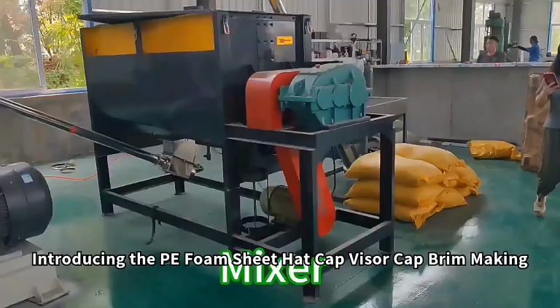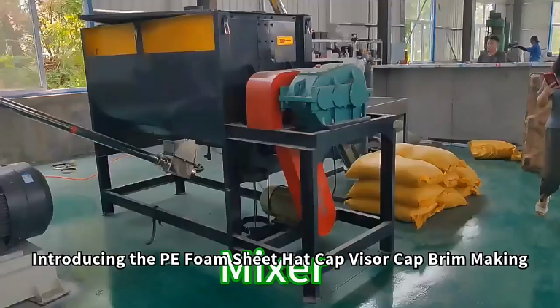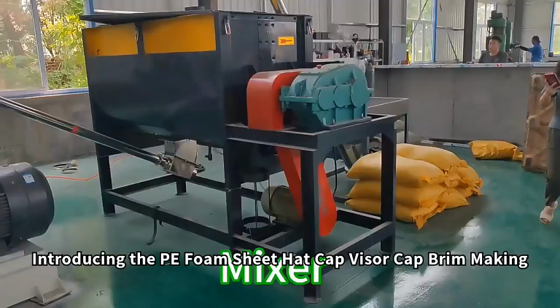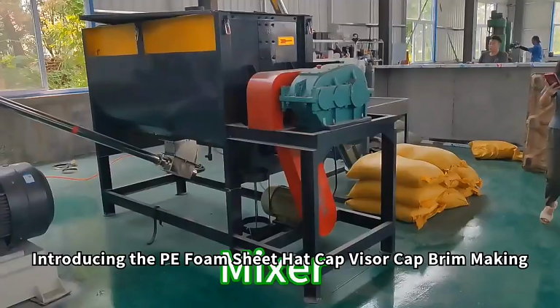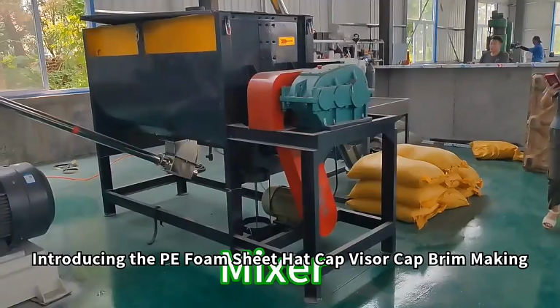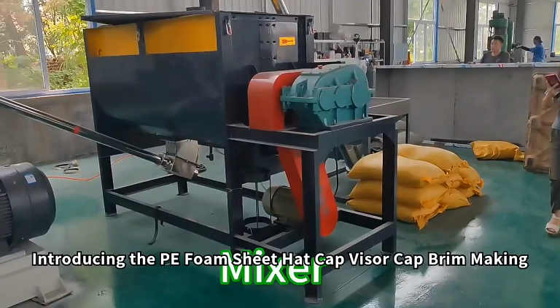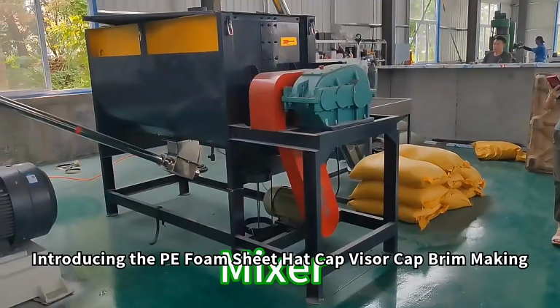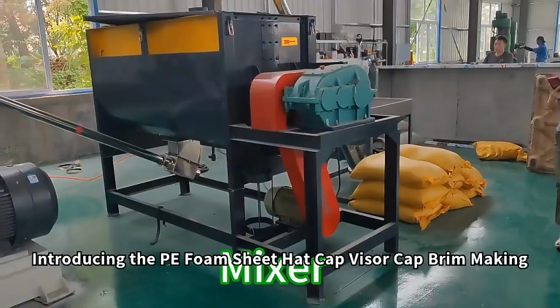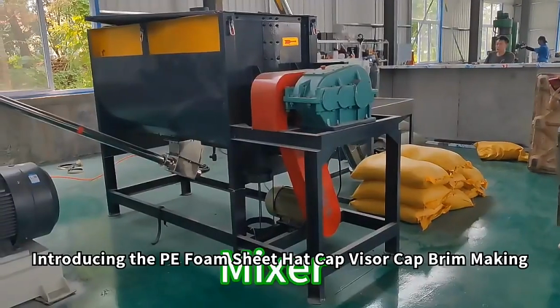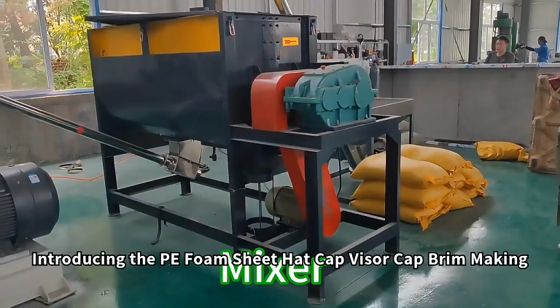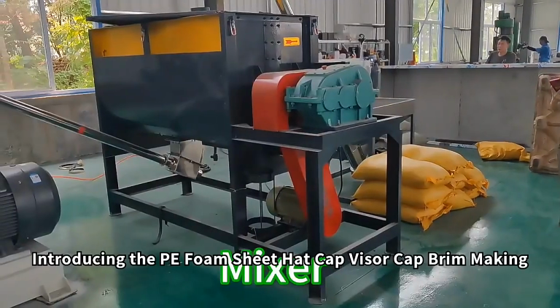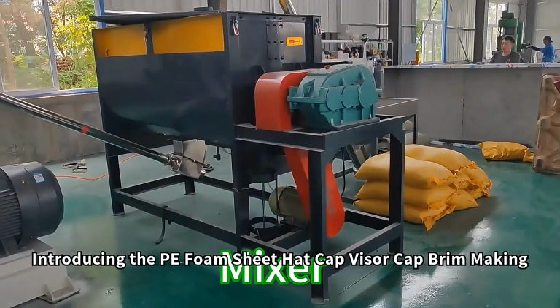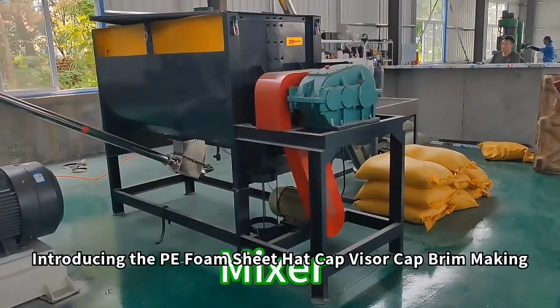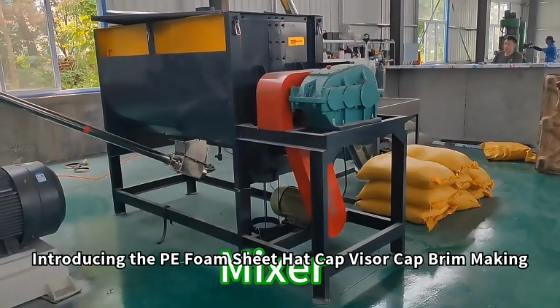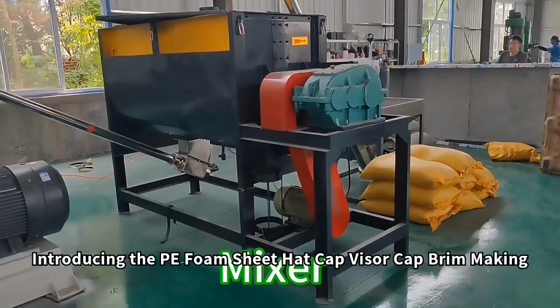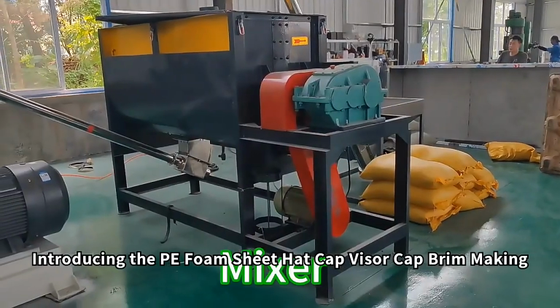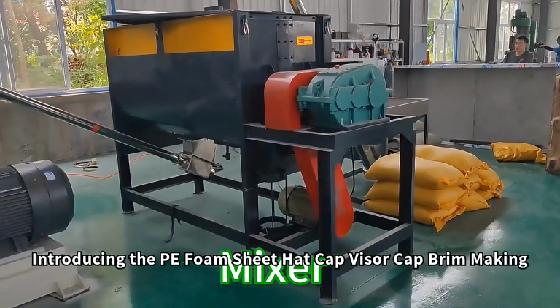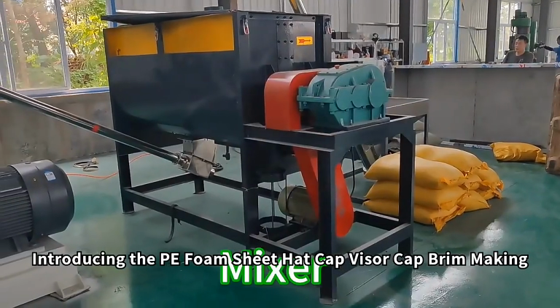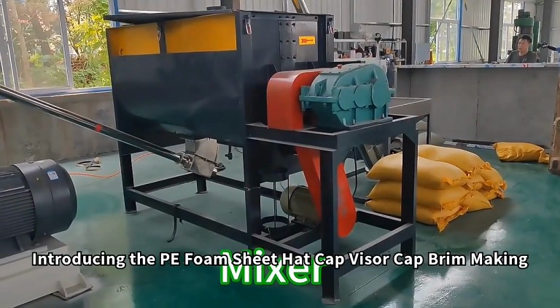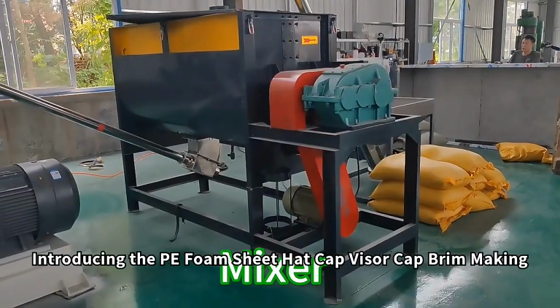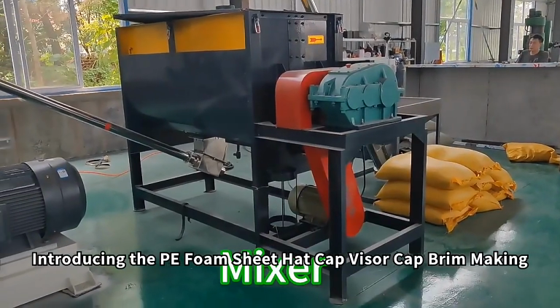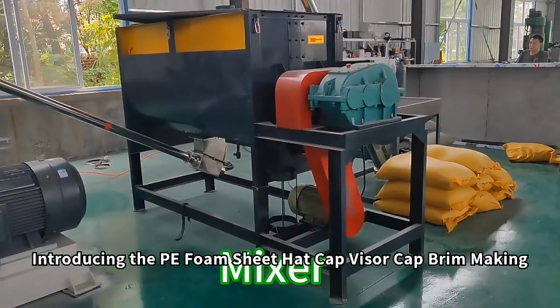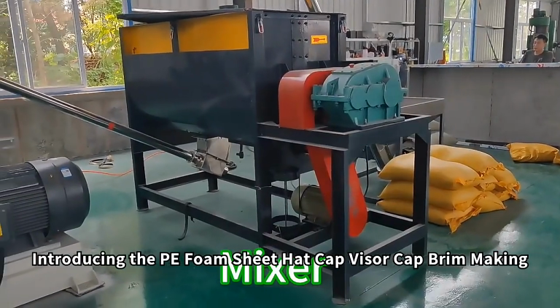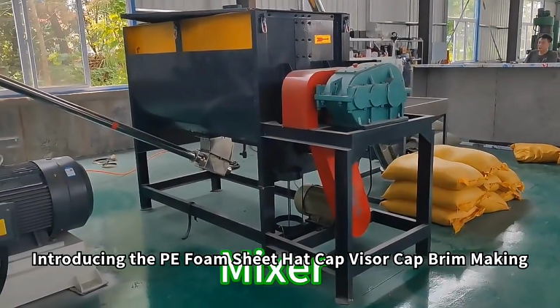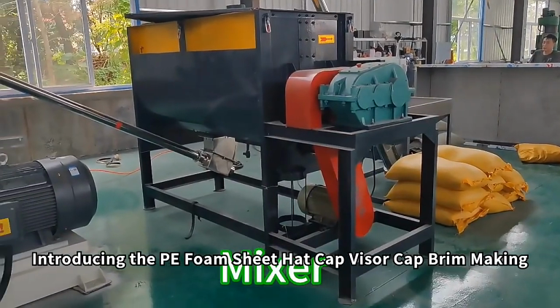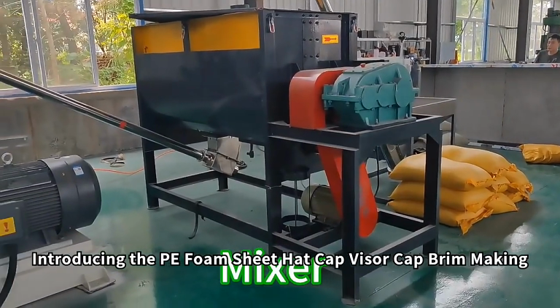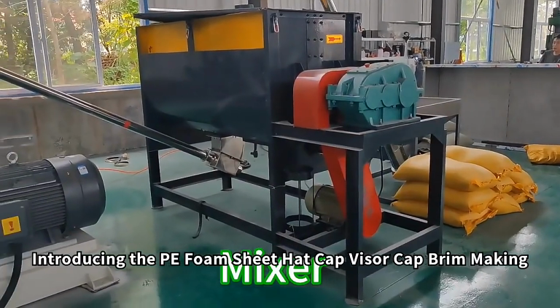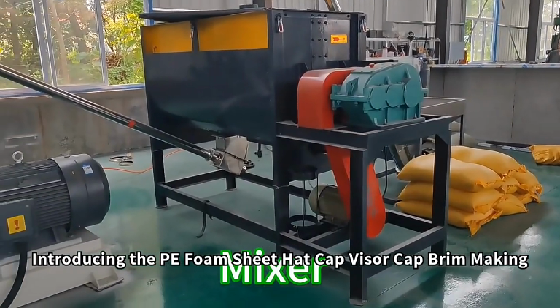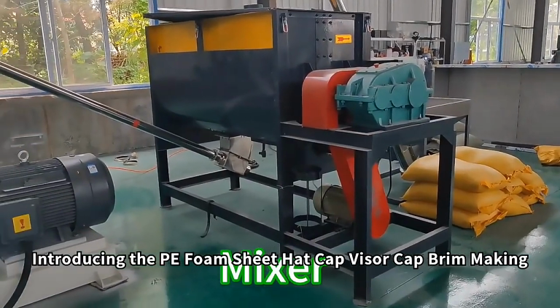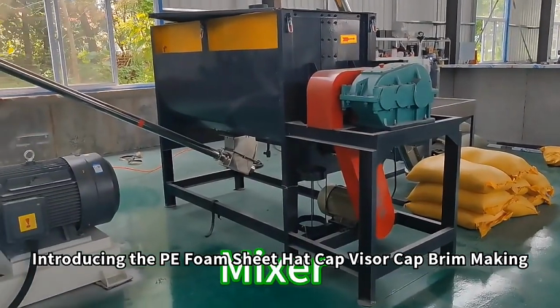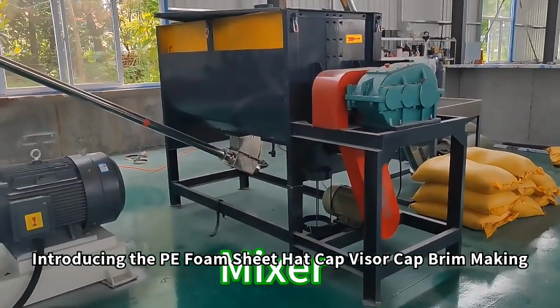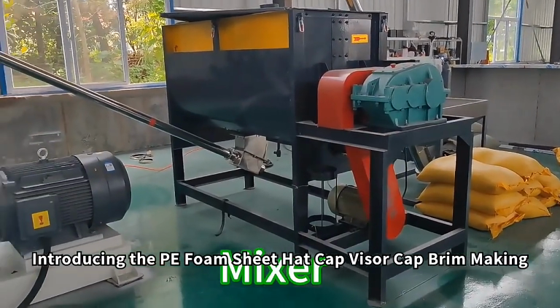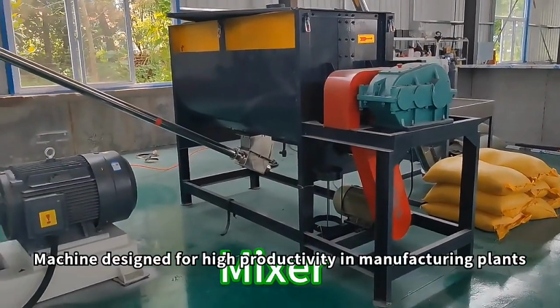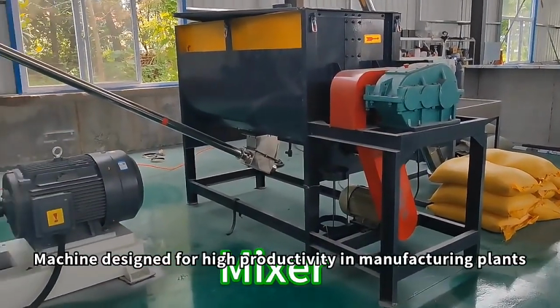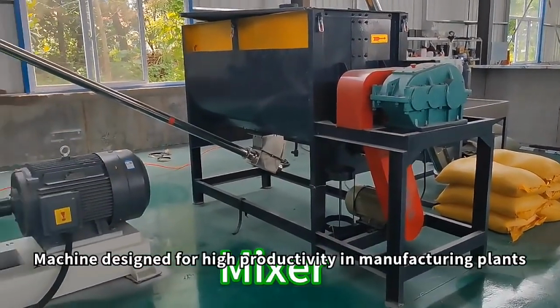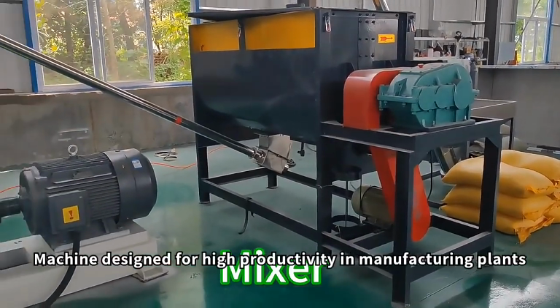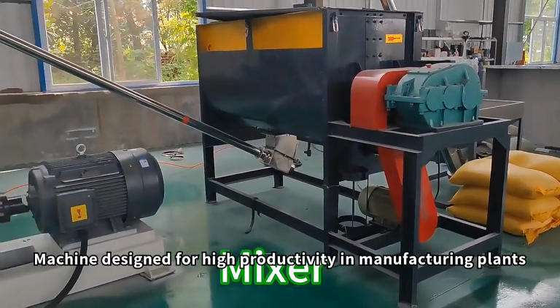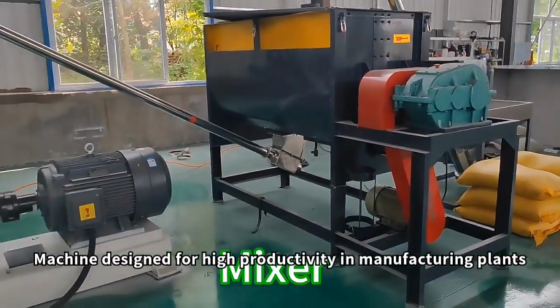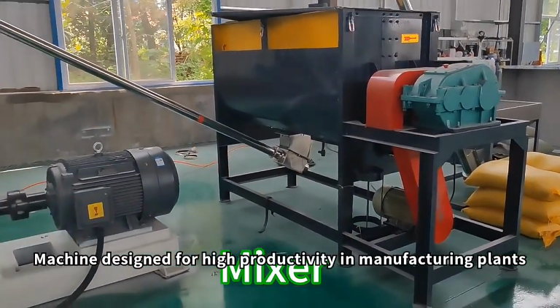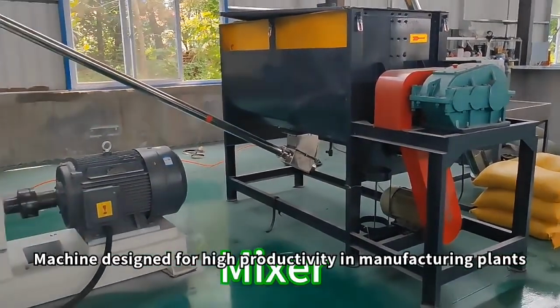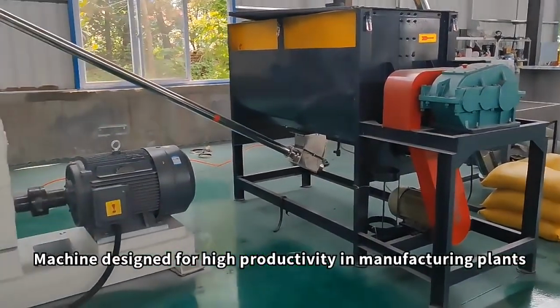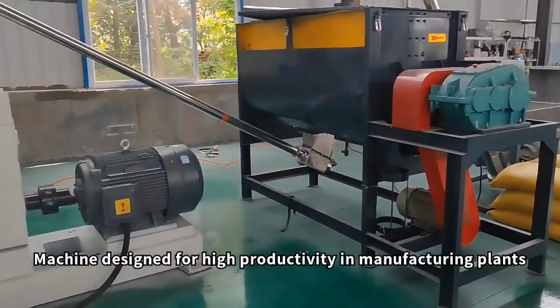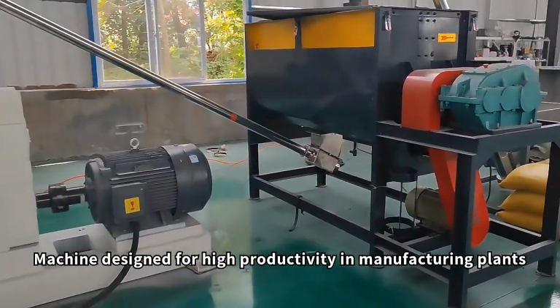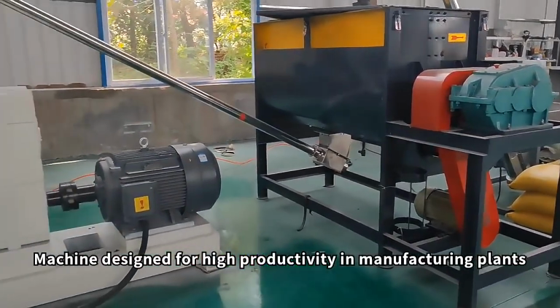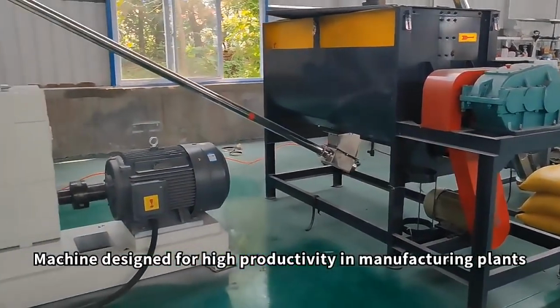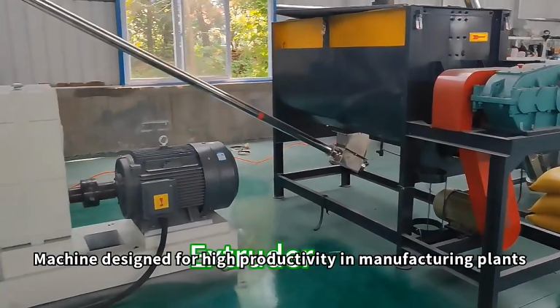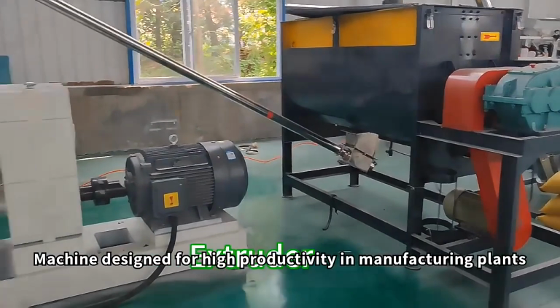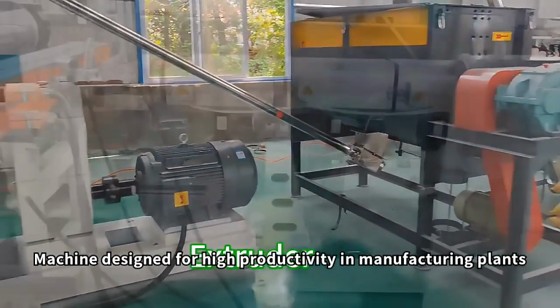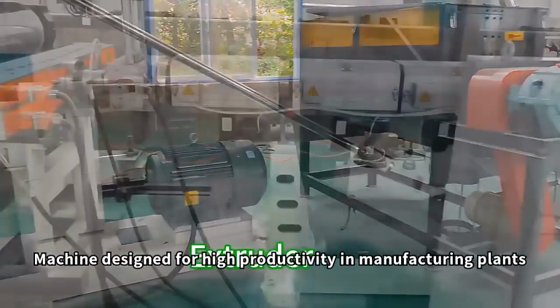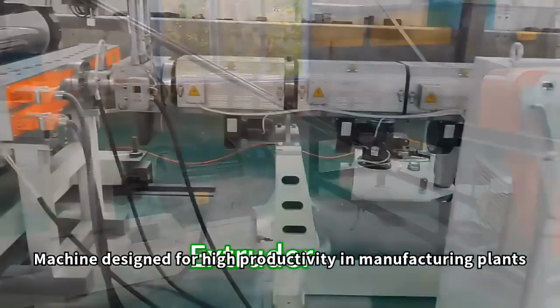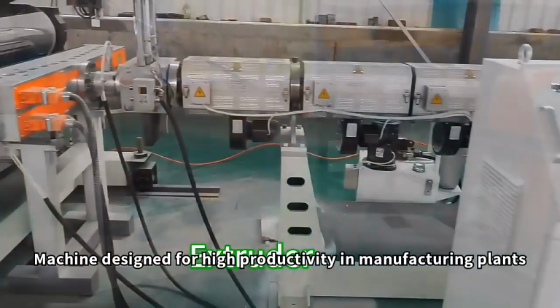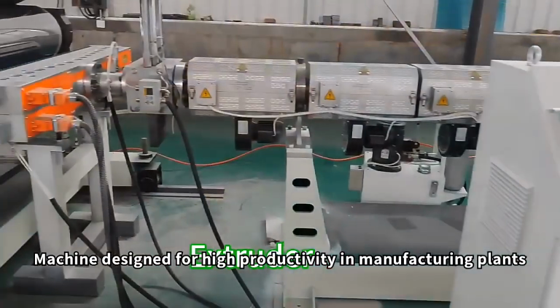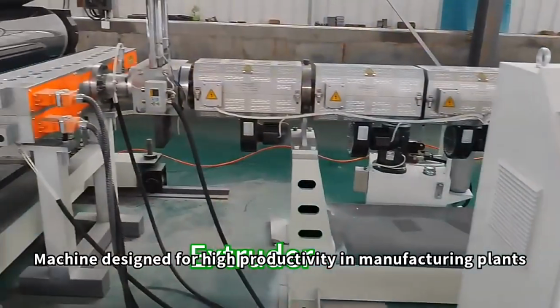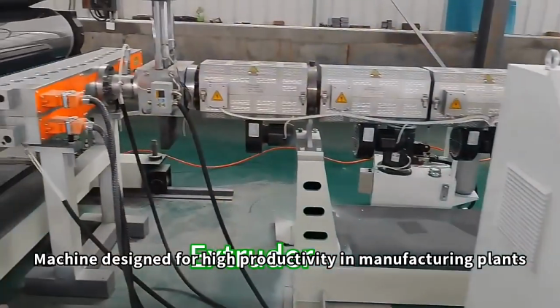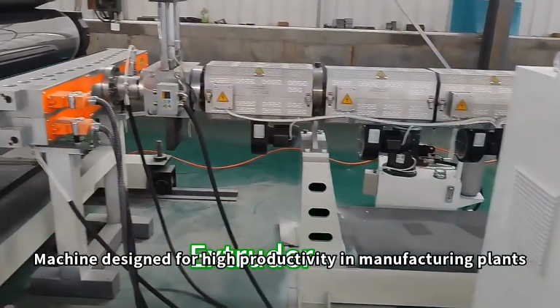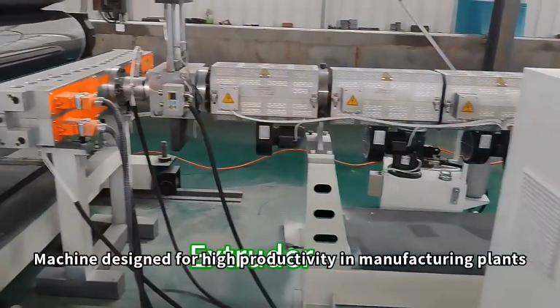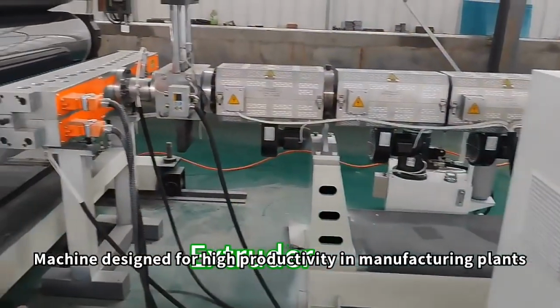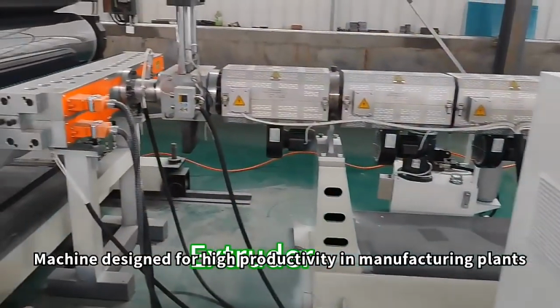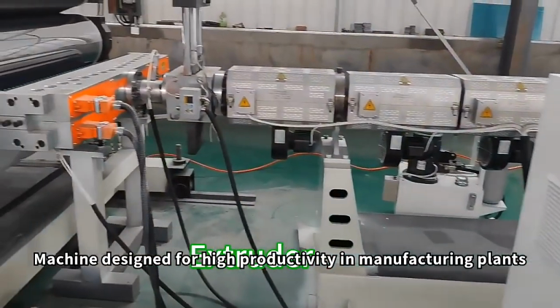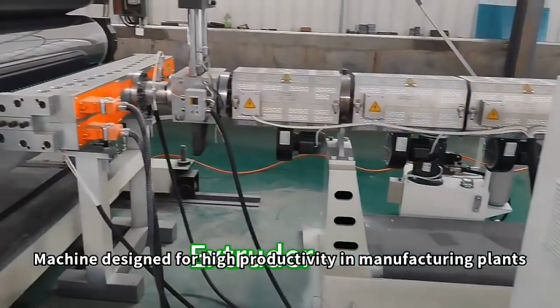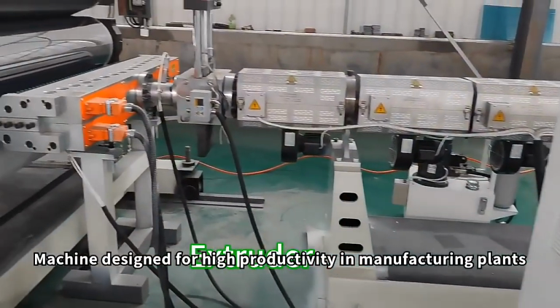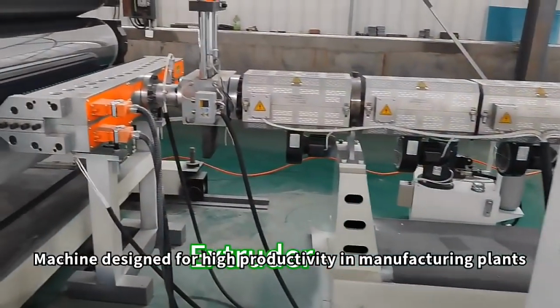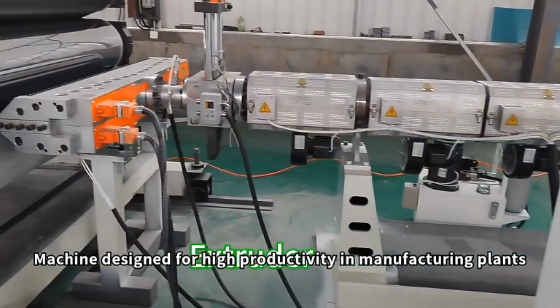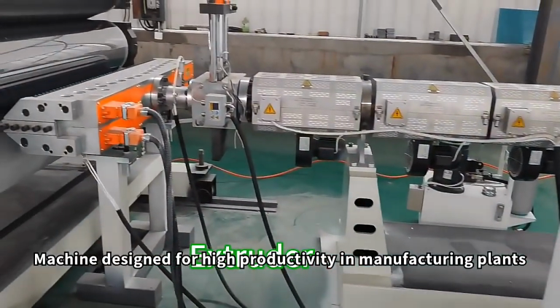Introducing the PE Foam Sheet Hat Cap Visor Cap Brim Making Machine, designed for high productivity in manufacturing plants.